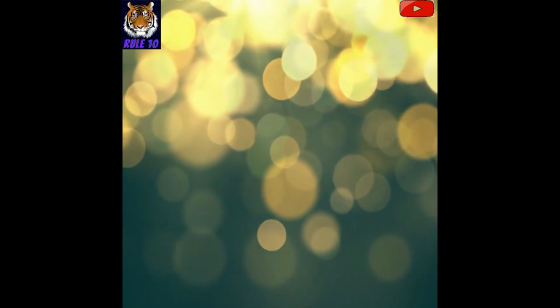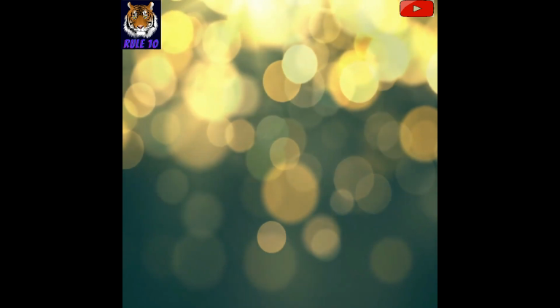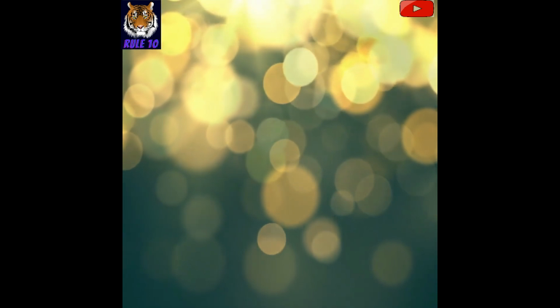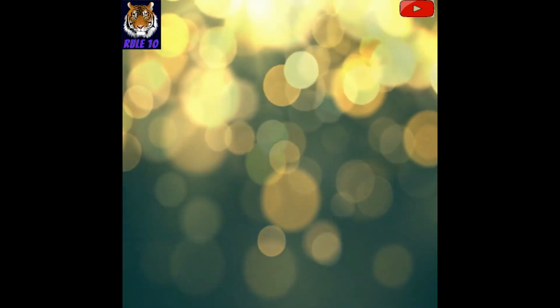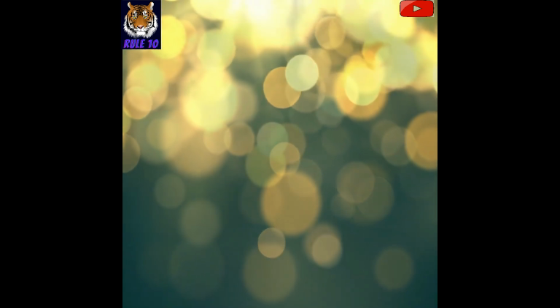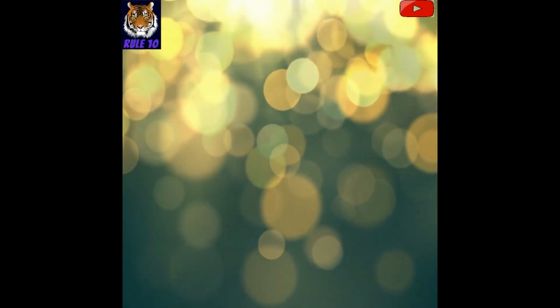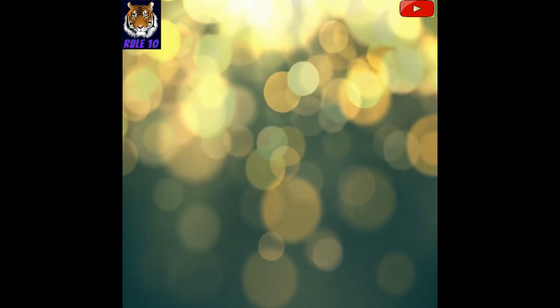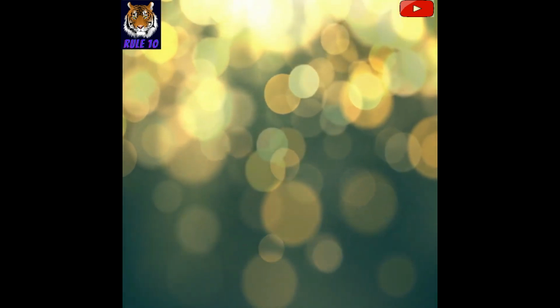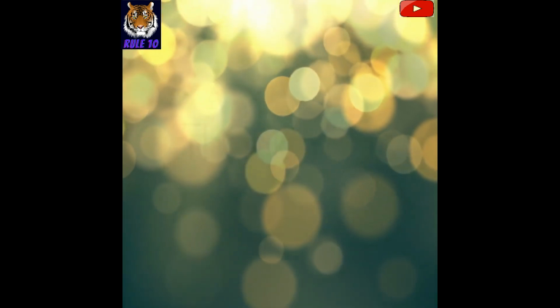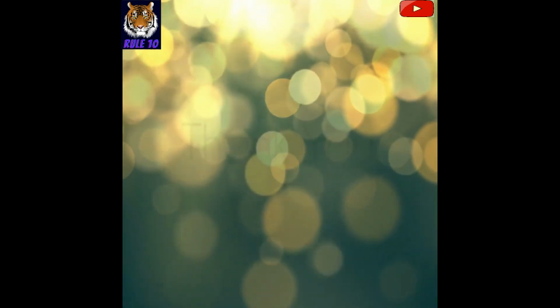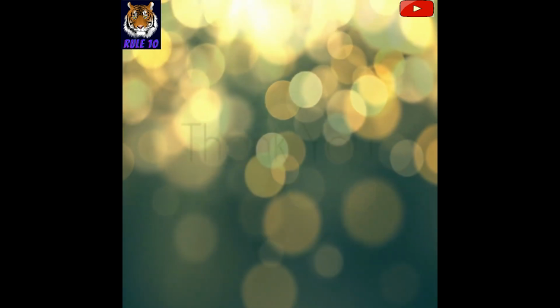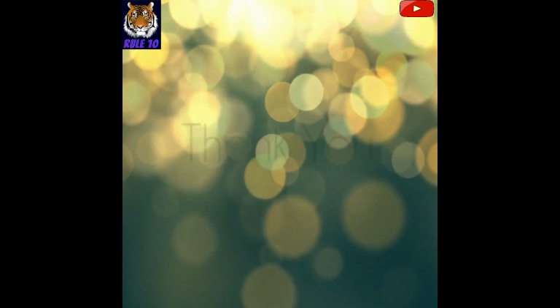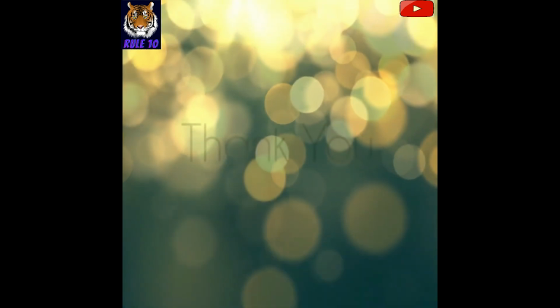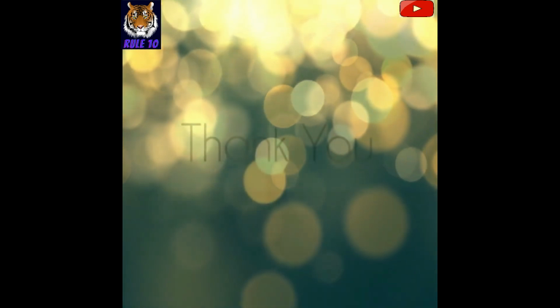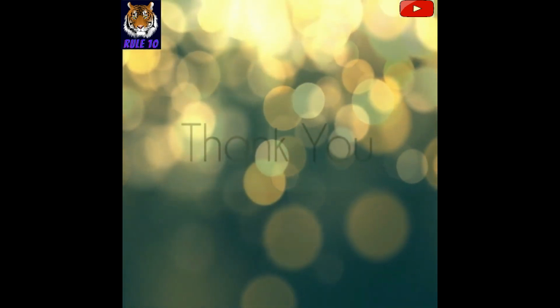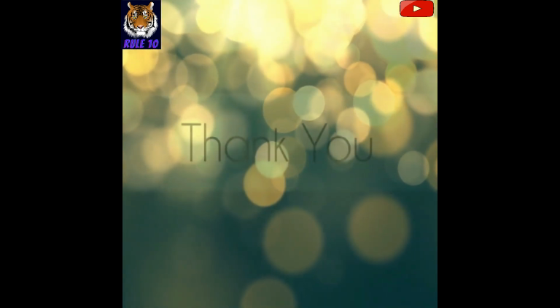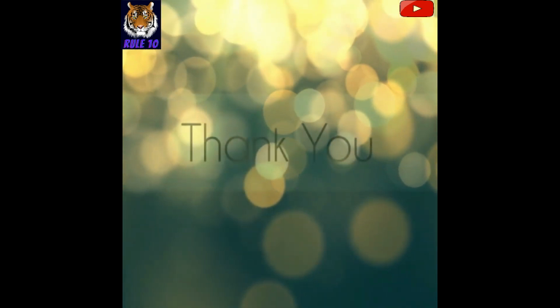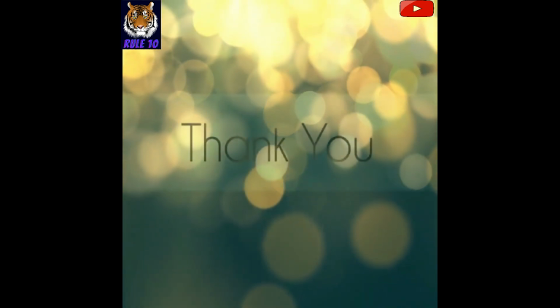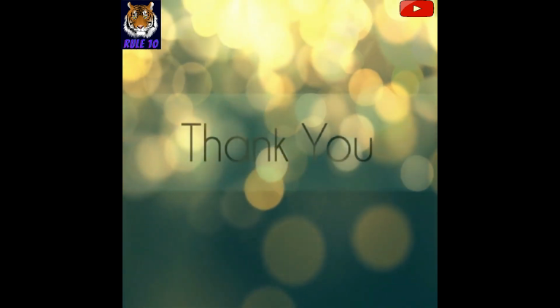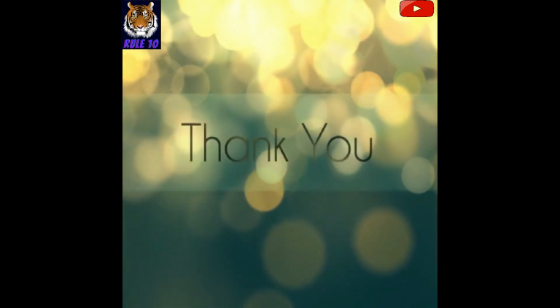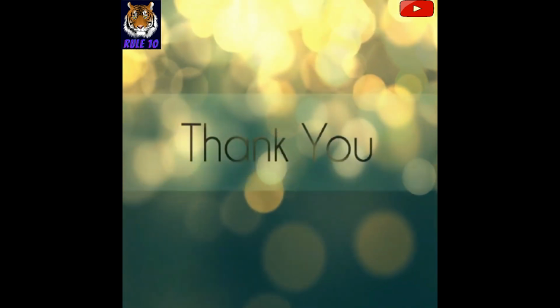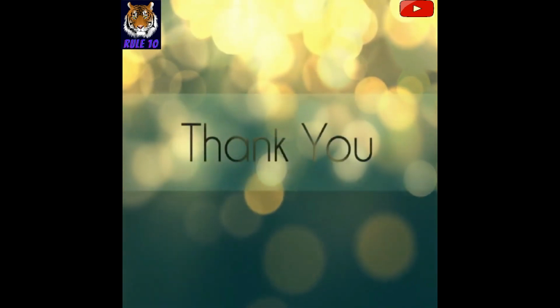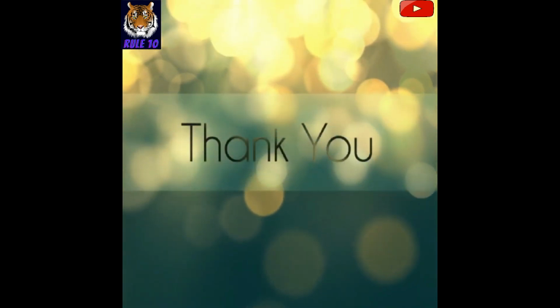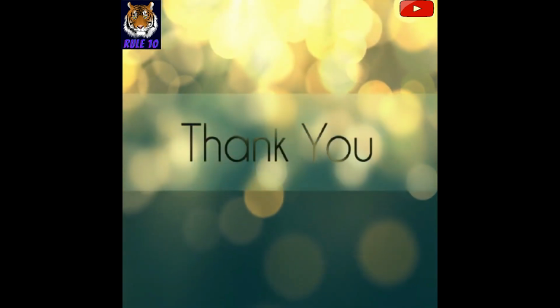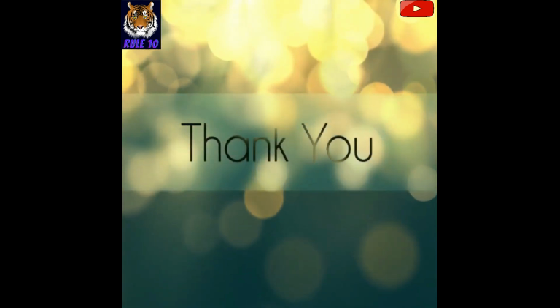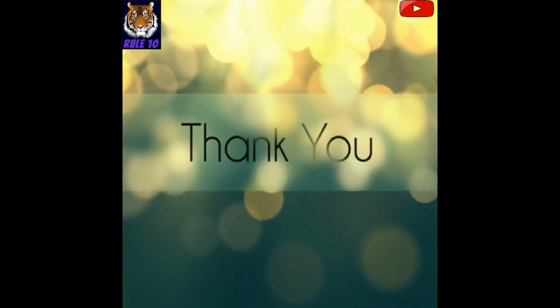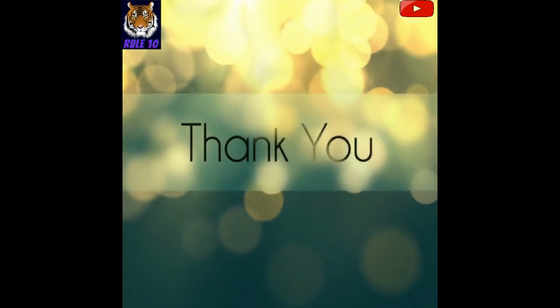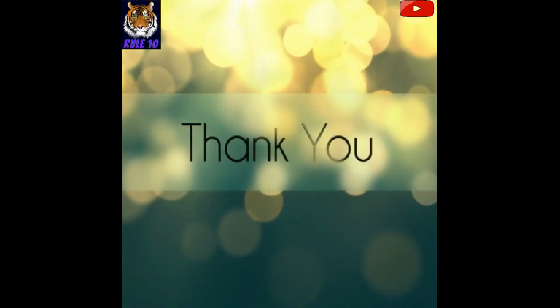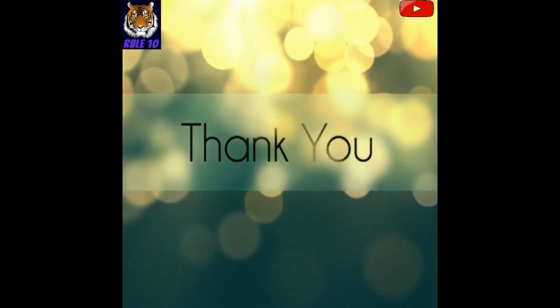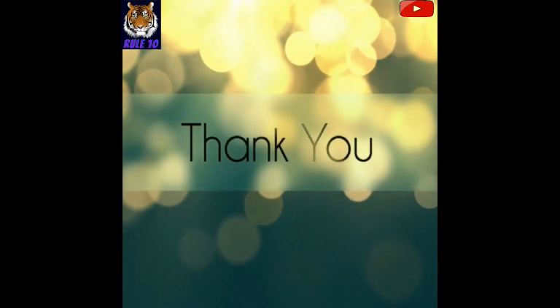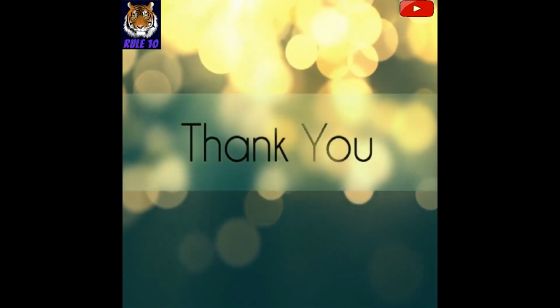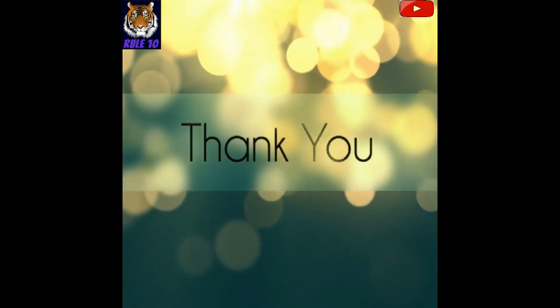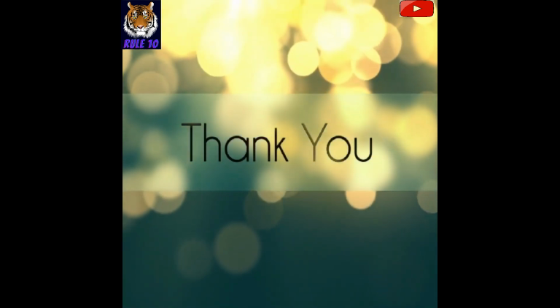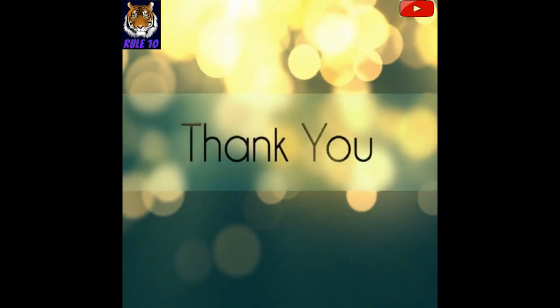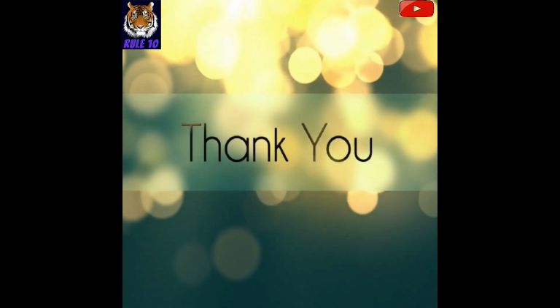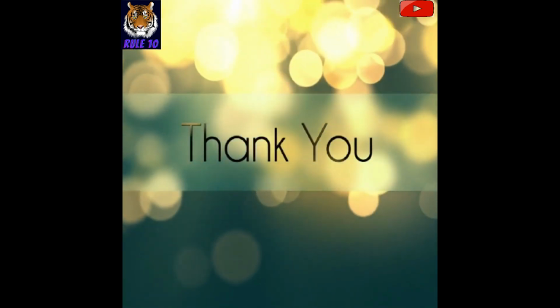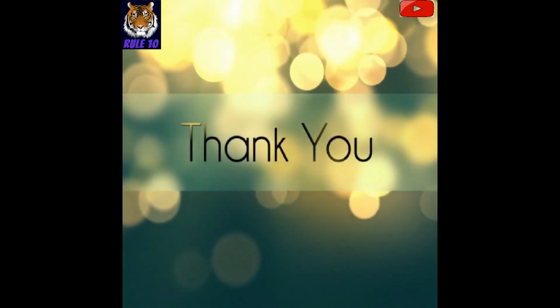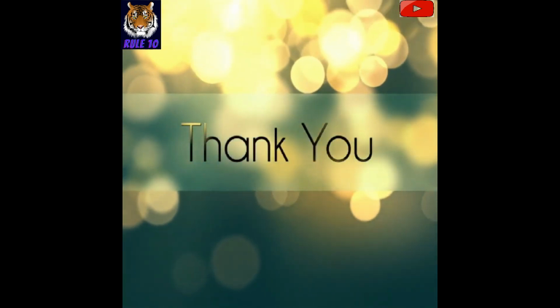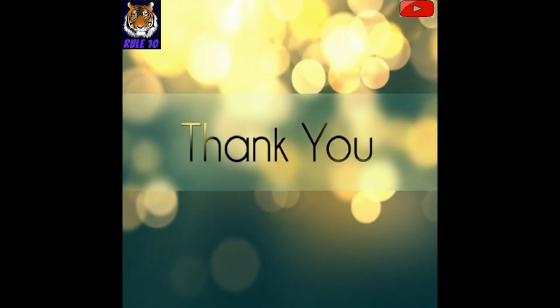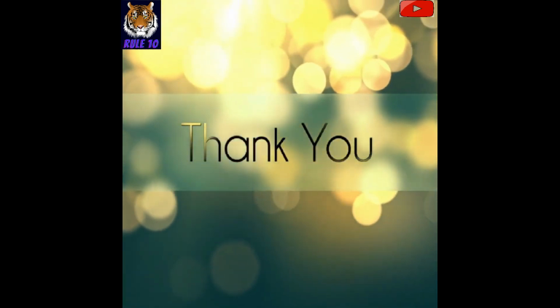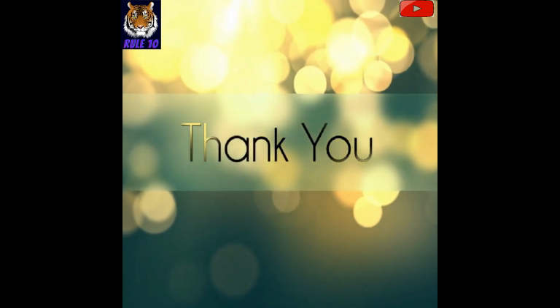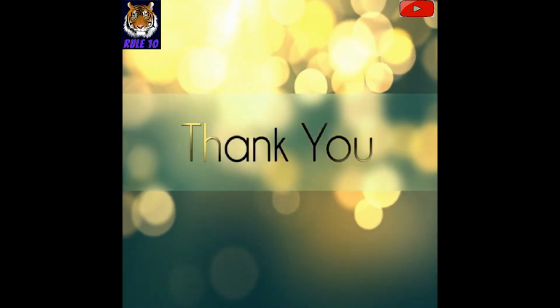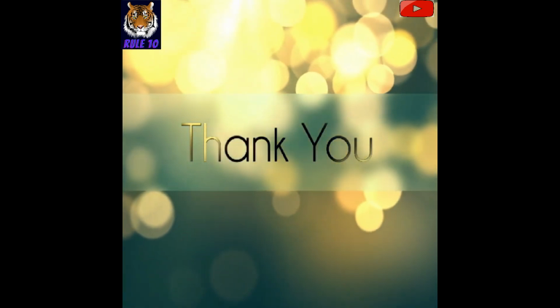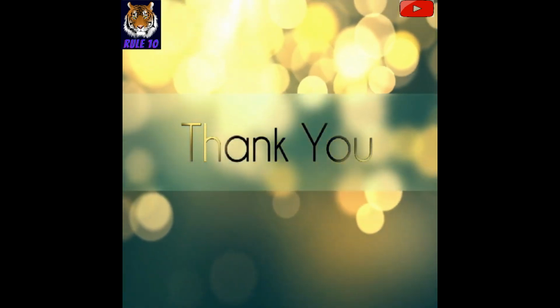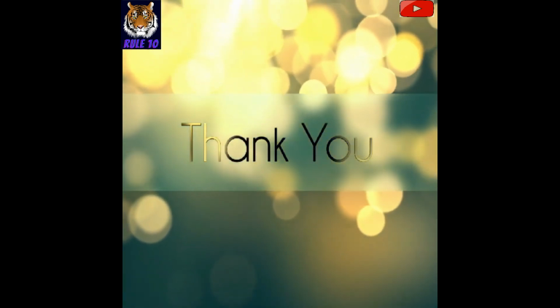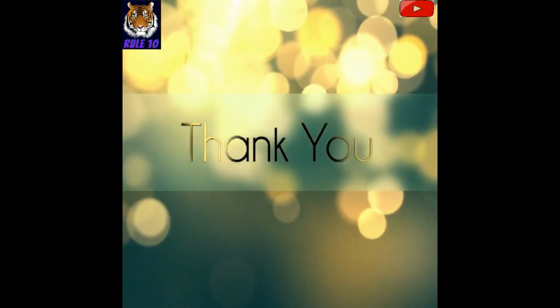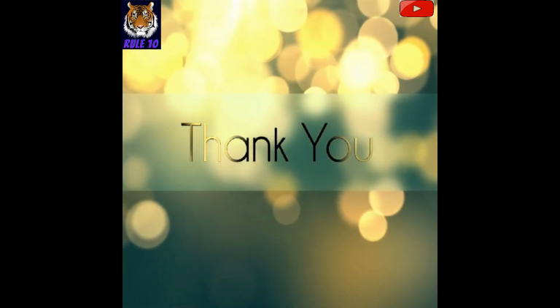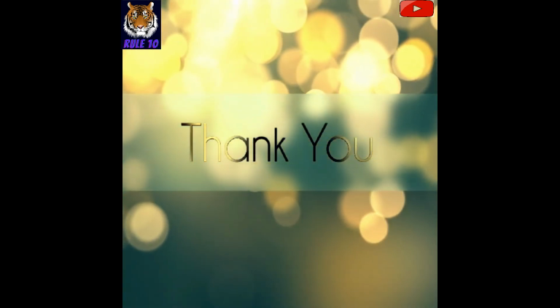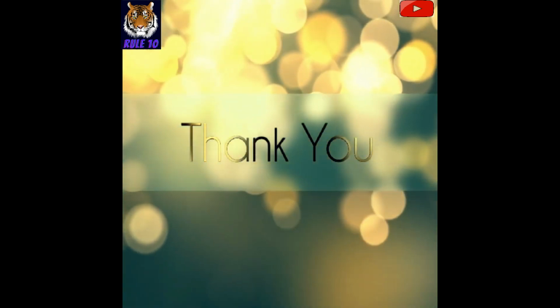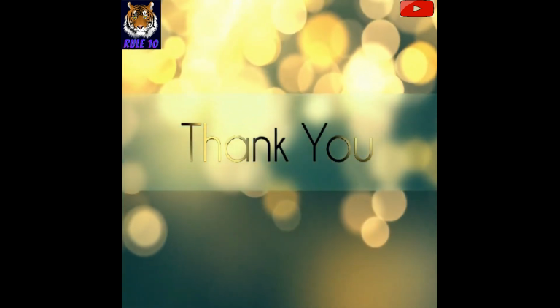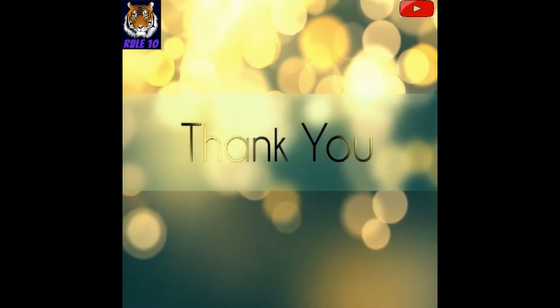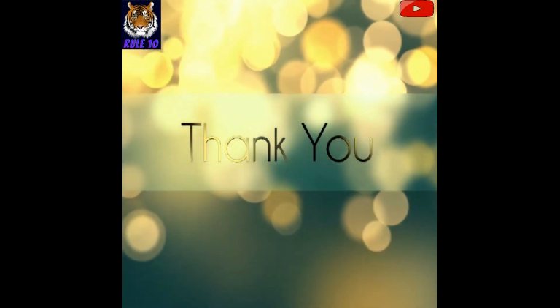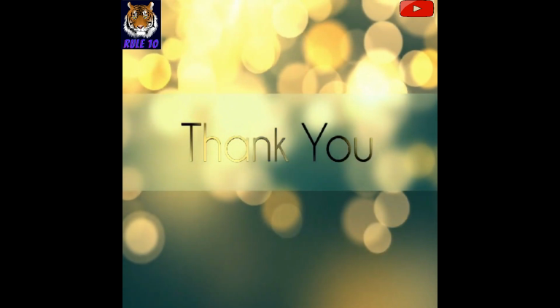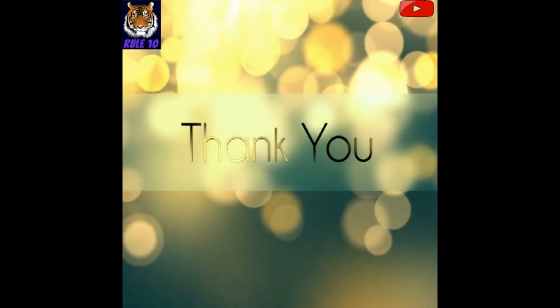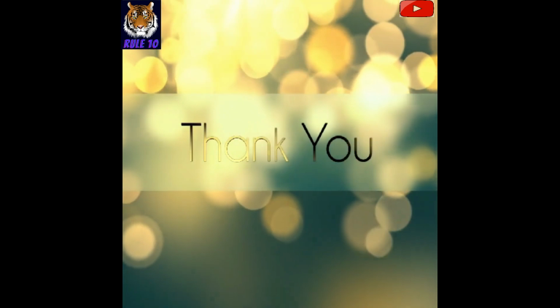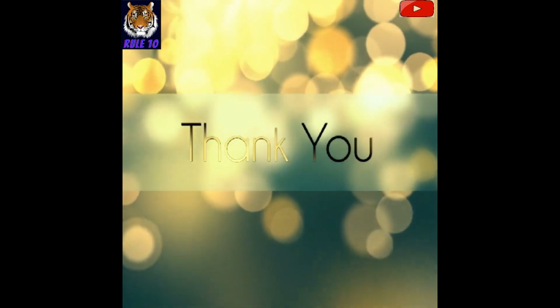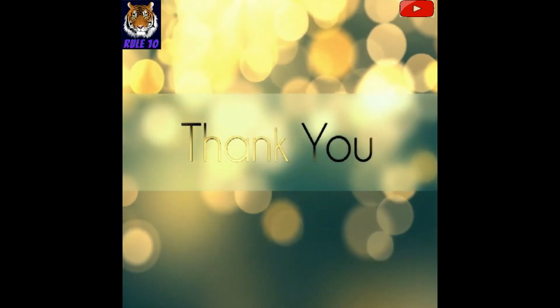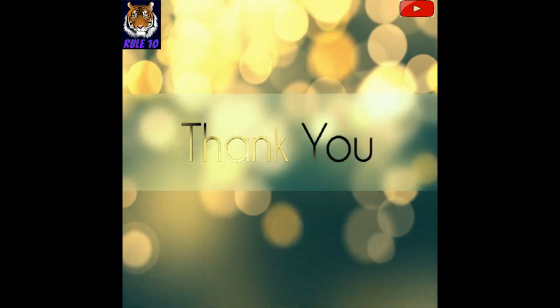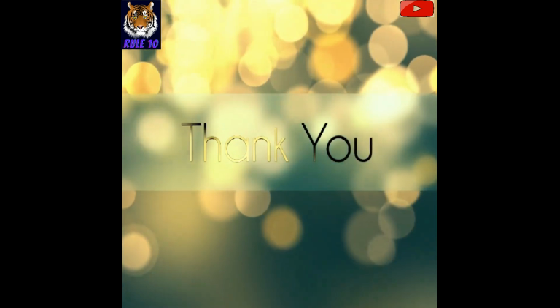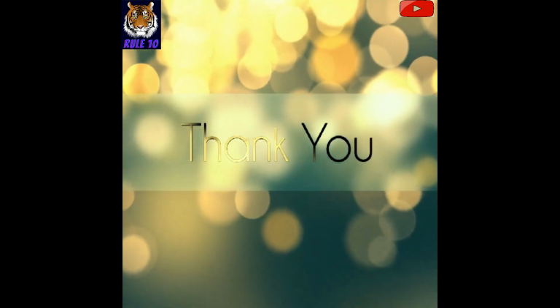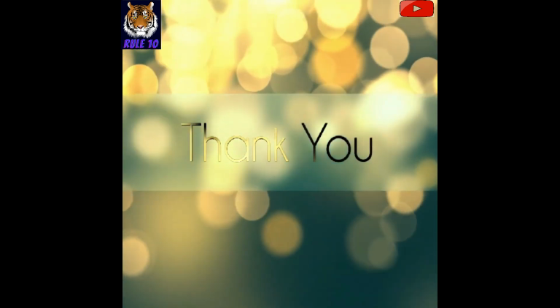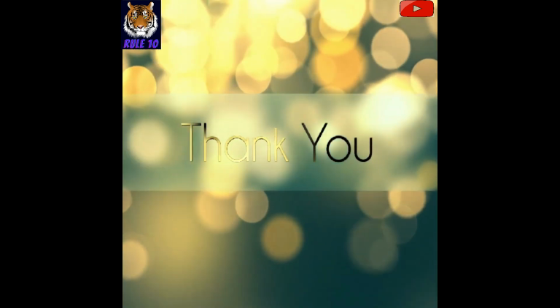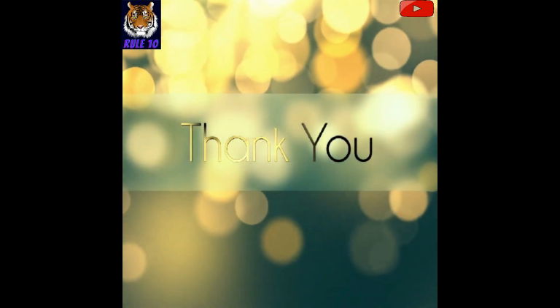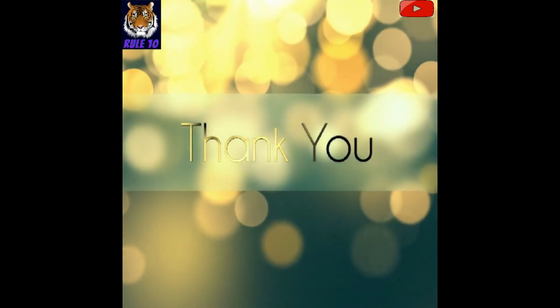This was all about today's video. Please like, share, and comment below. Thank you for watching.